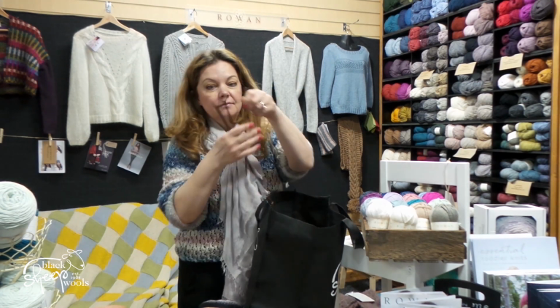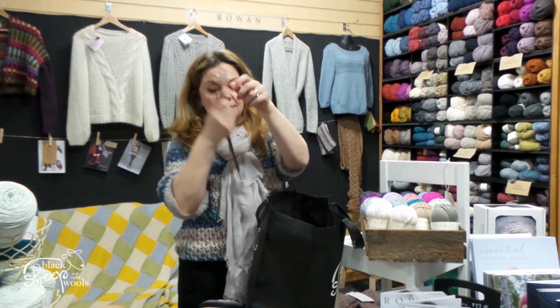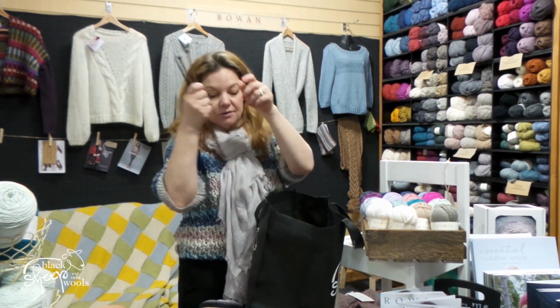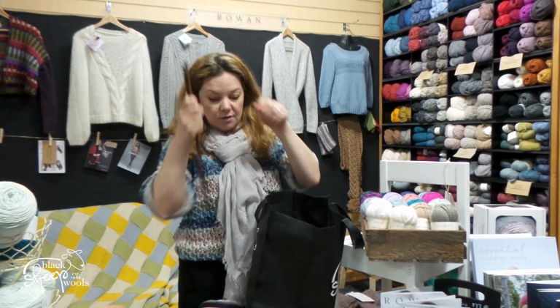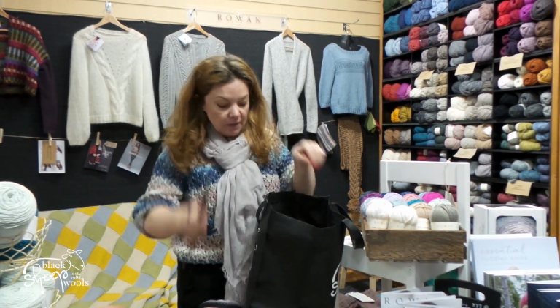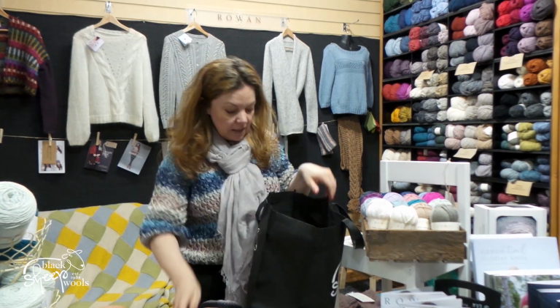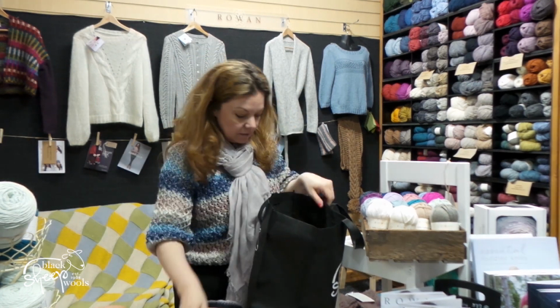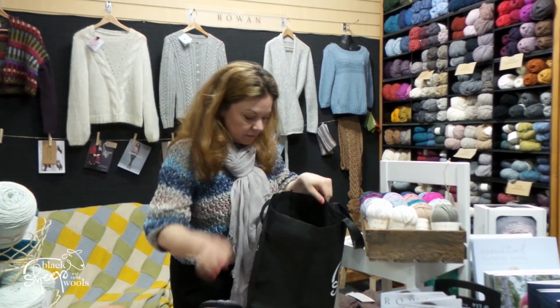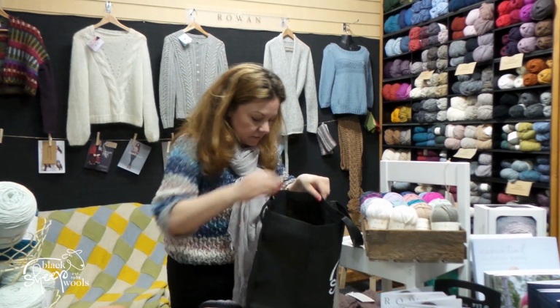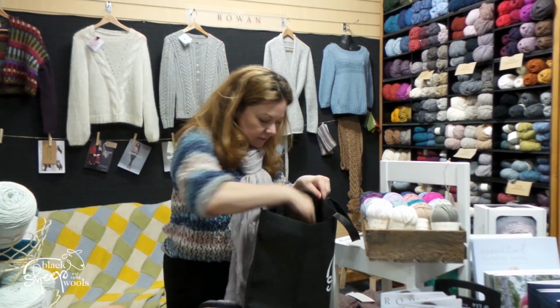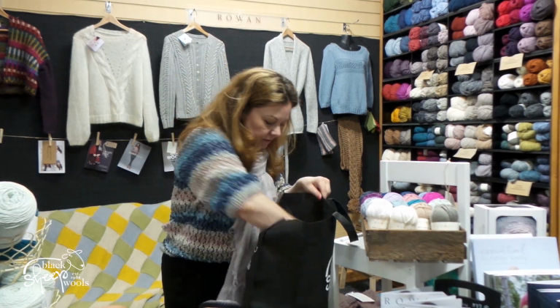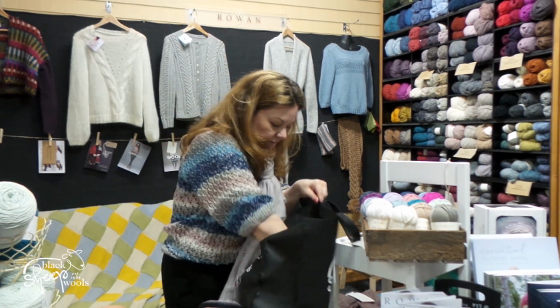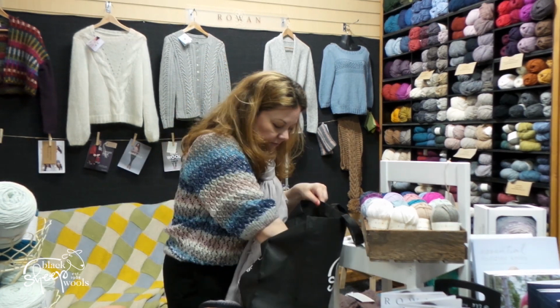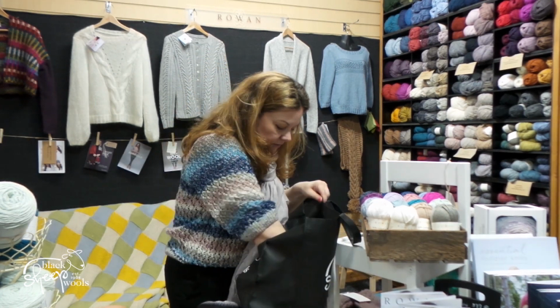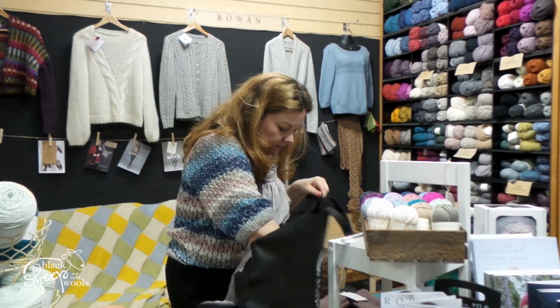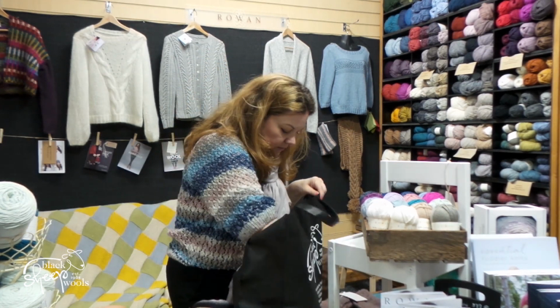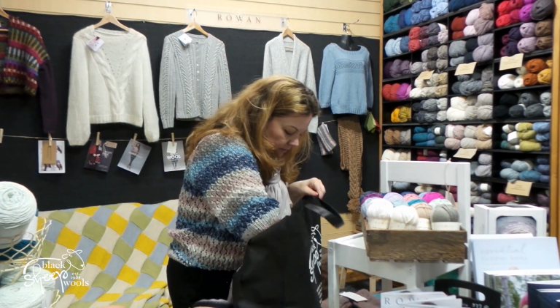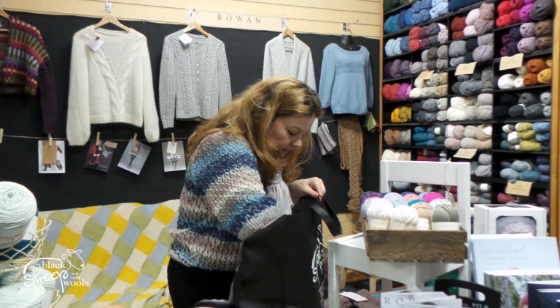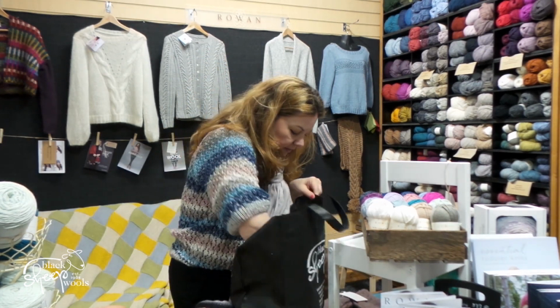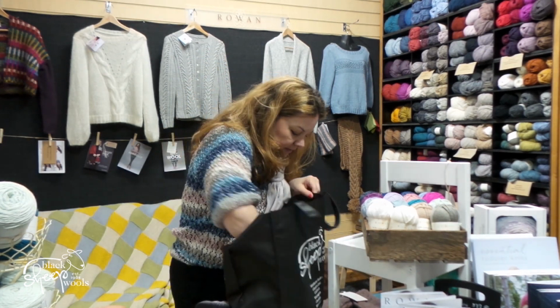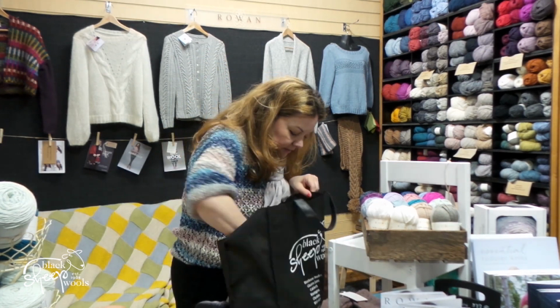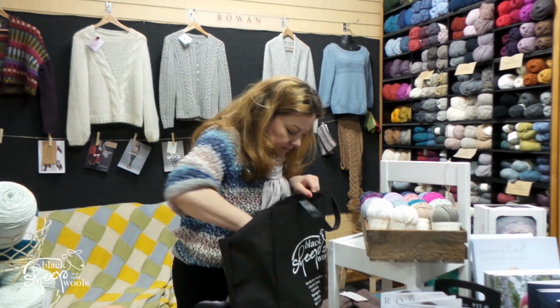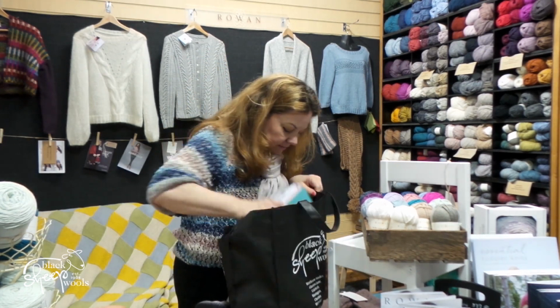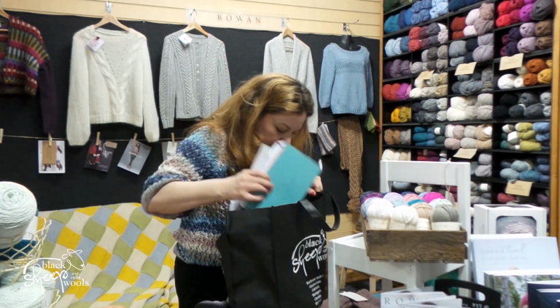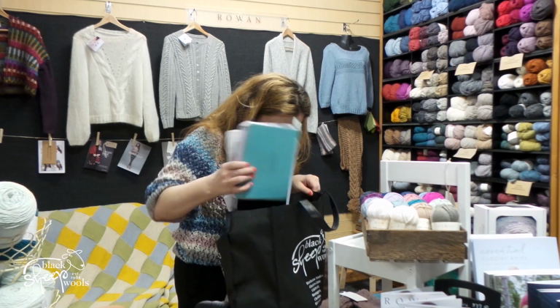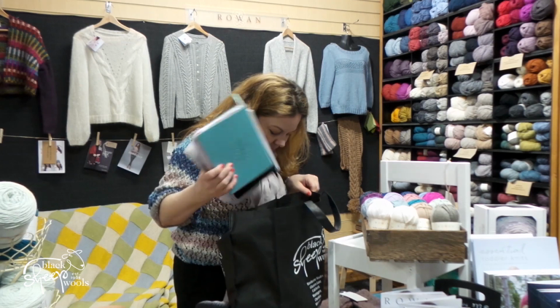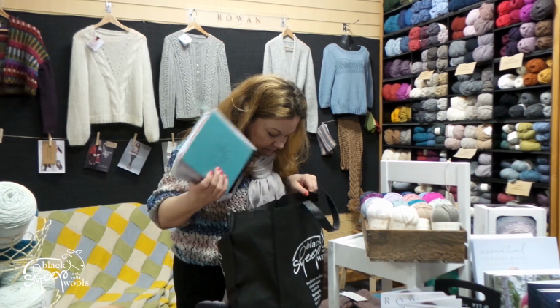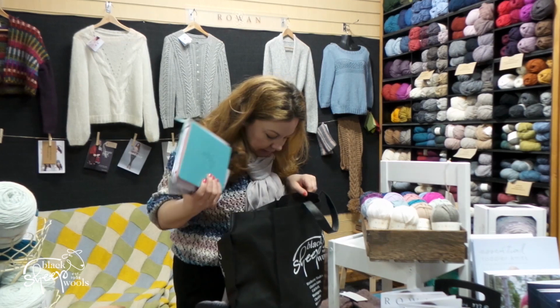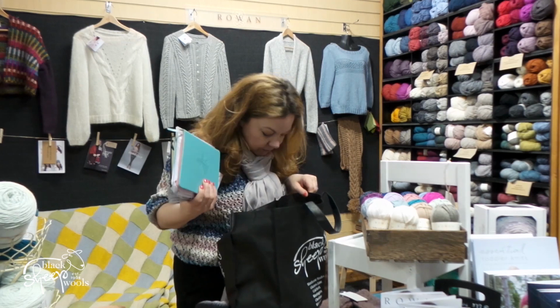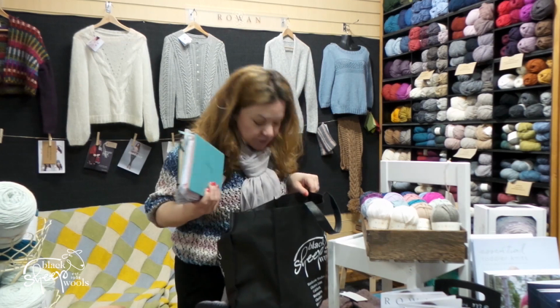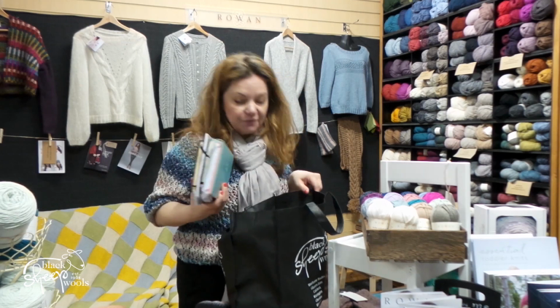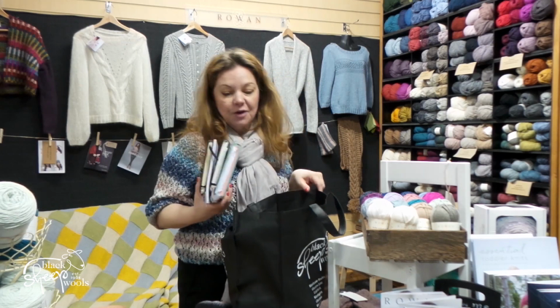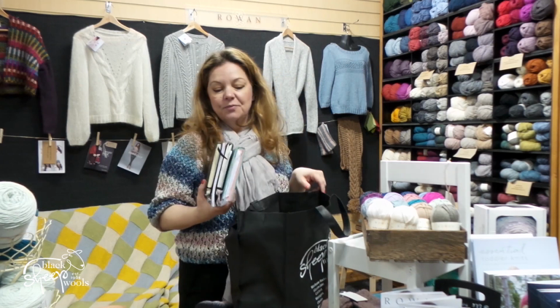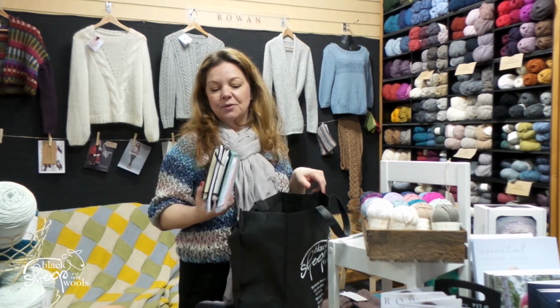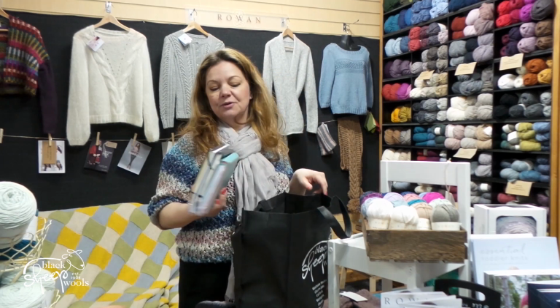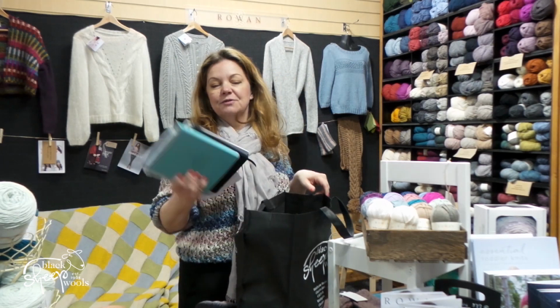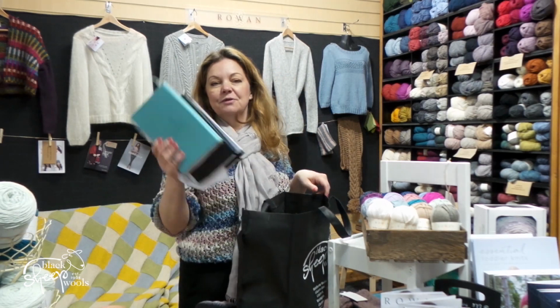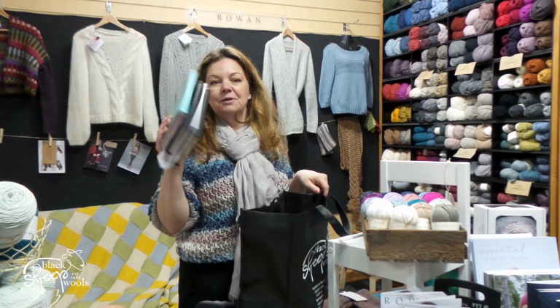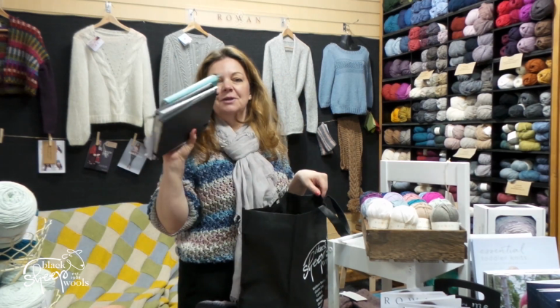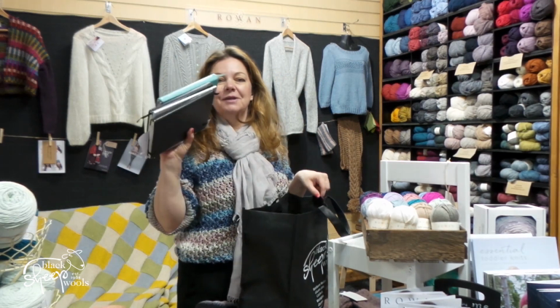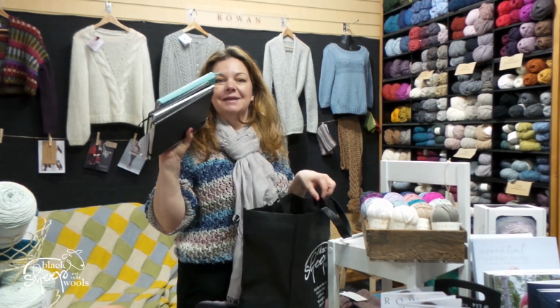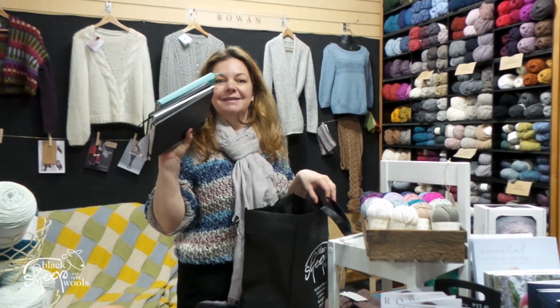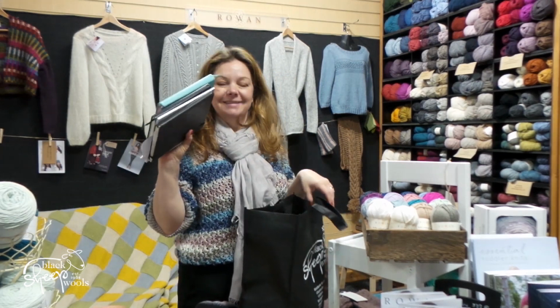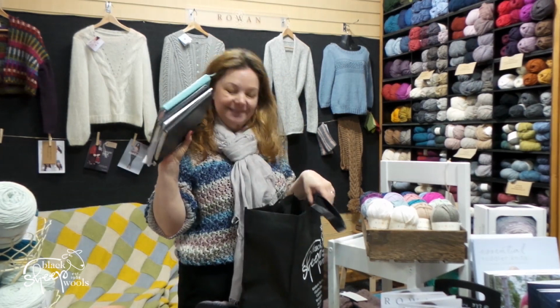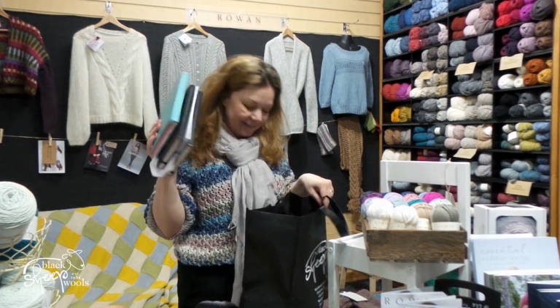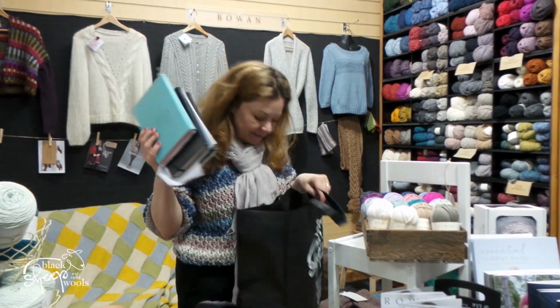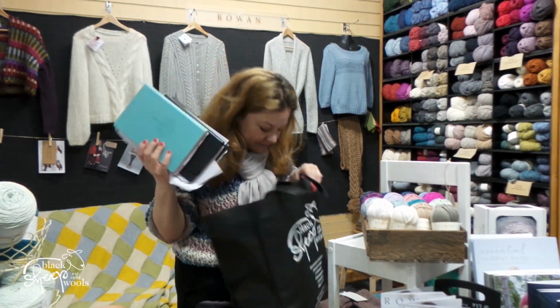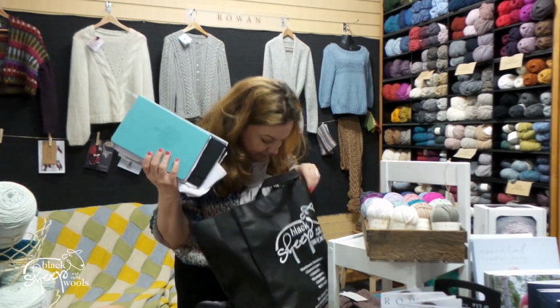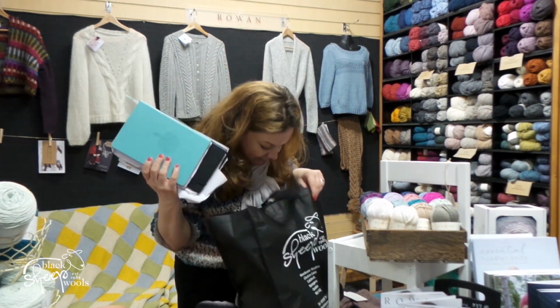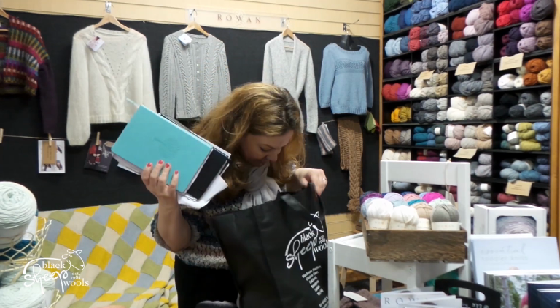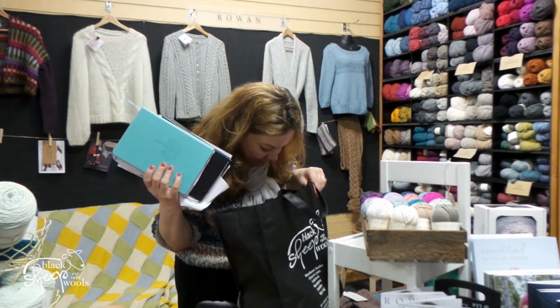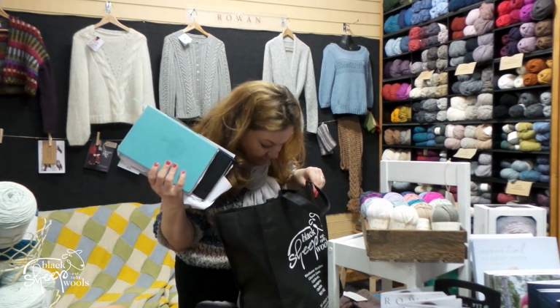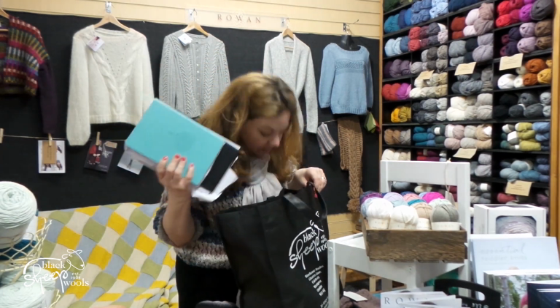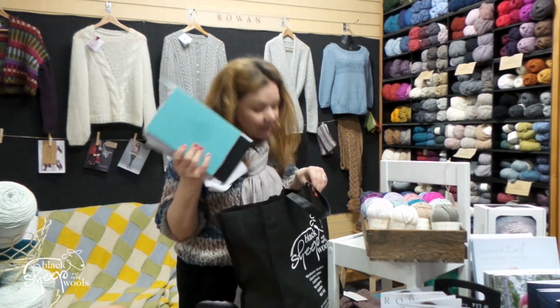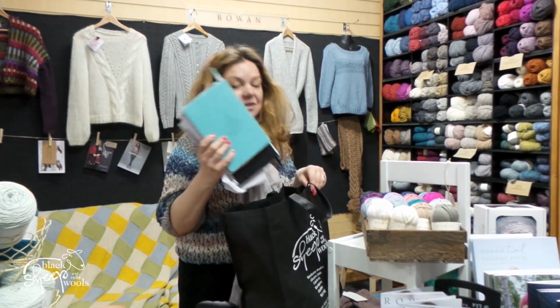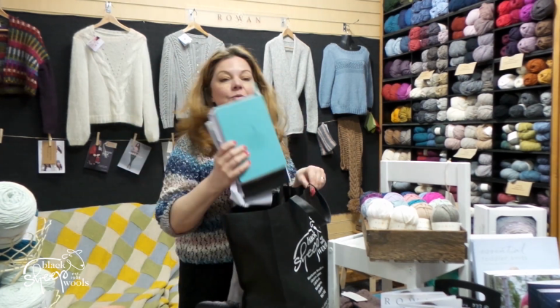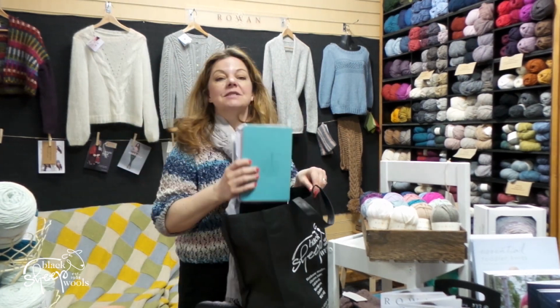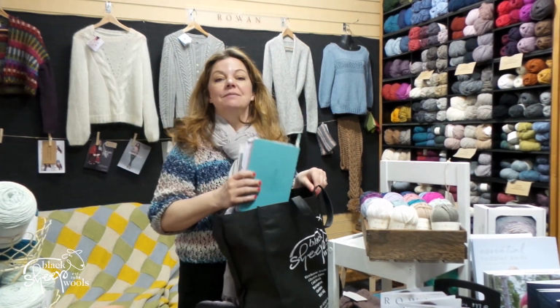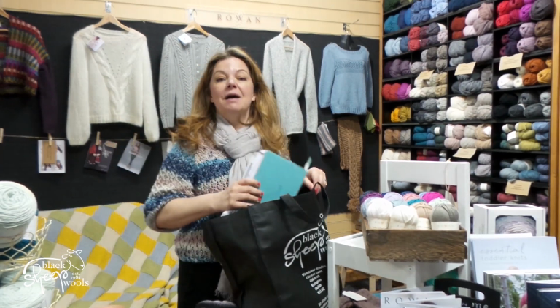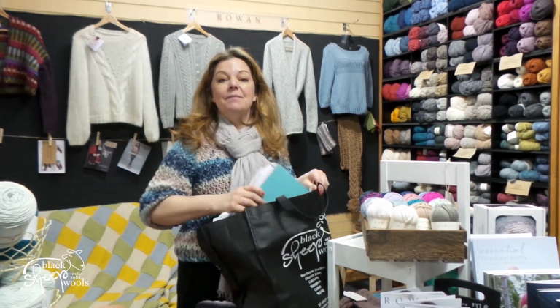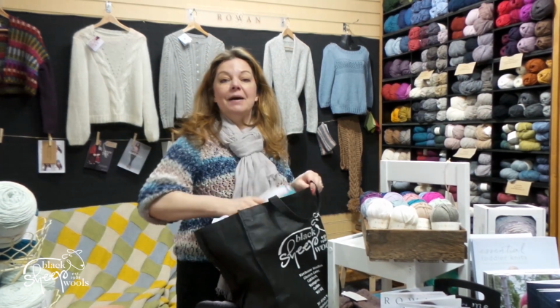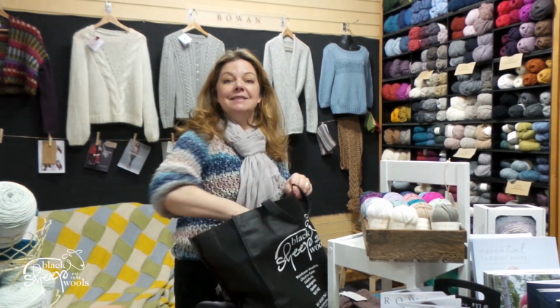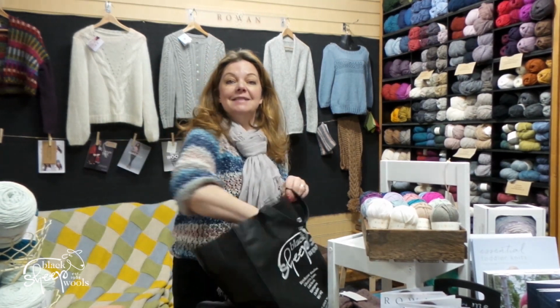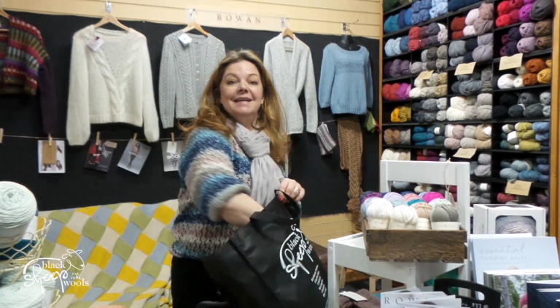And then it's just some needles and lots of notebooks for work. So there you go, that's what's in my bag today!